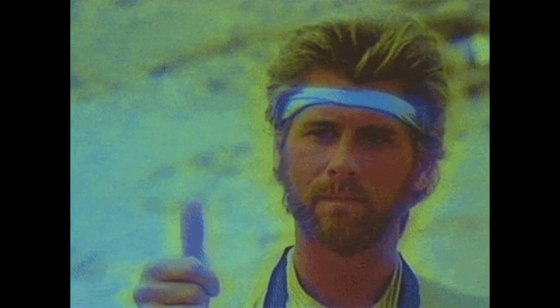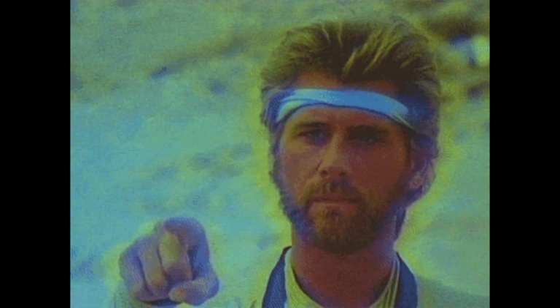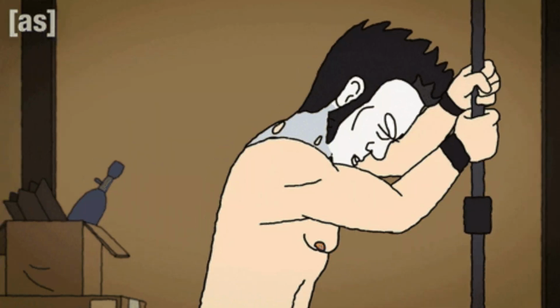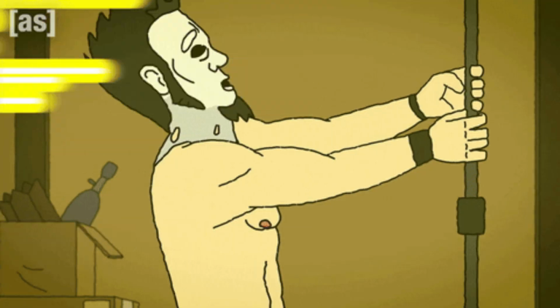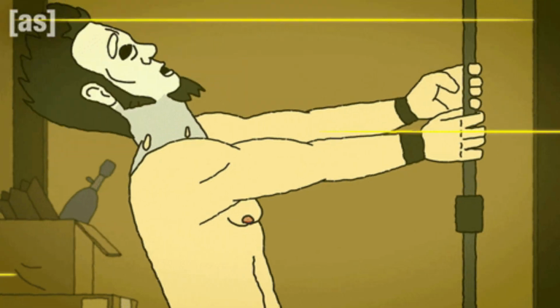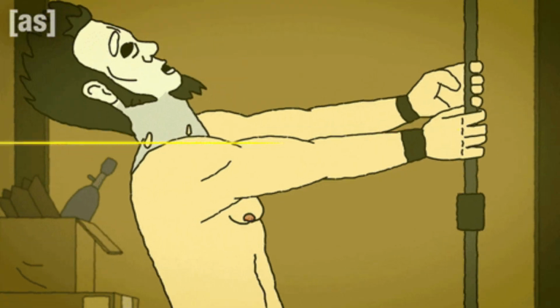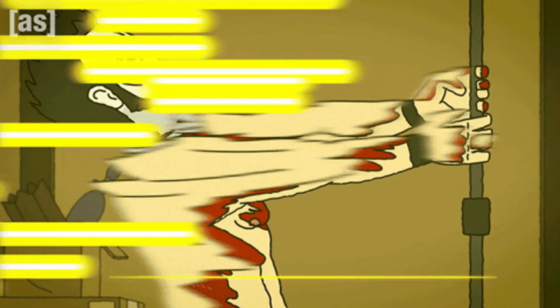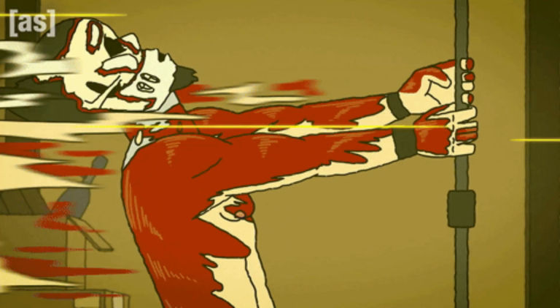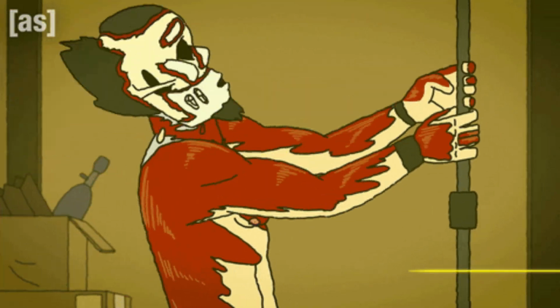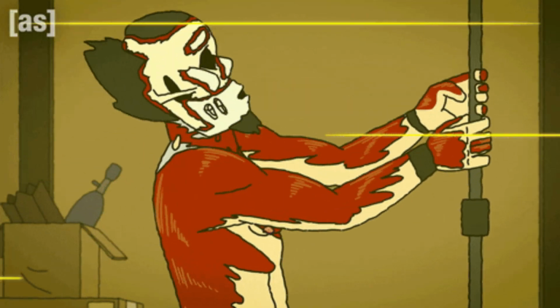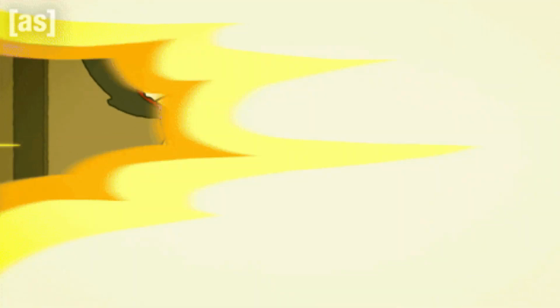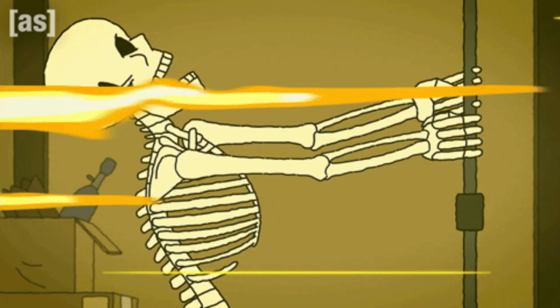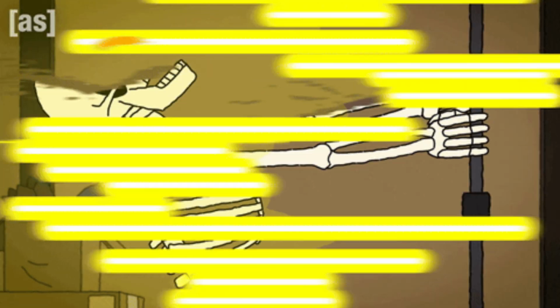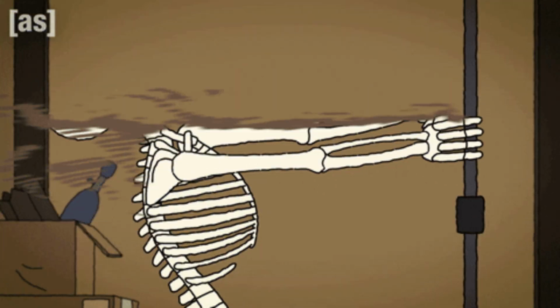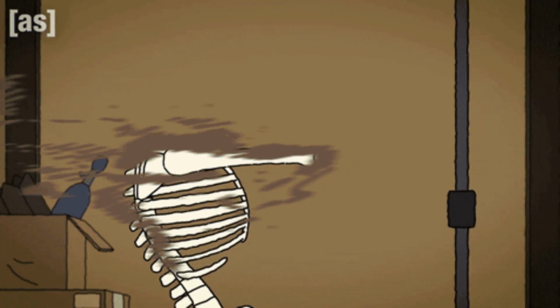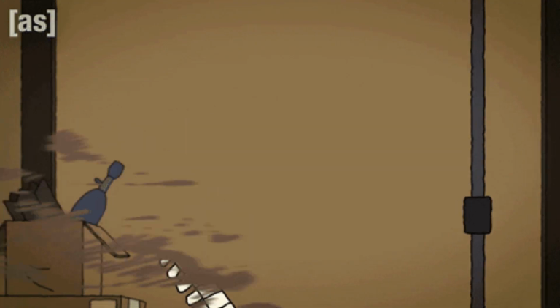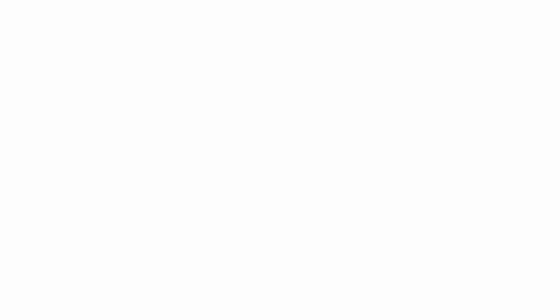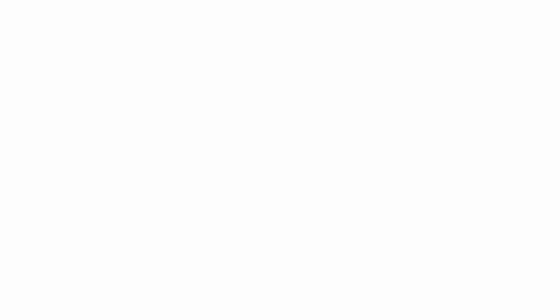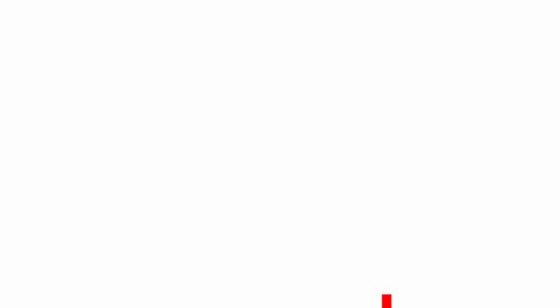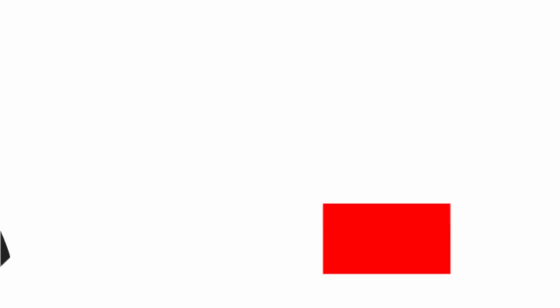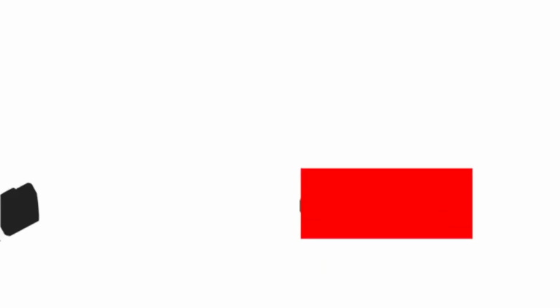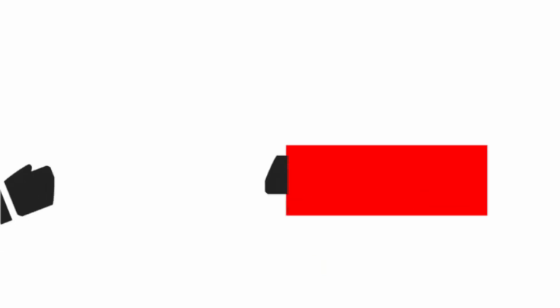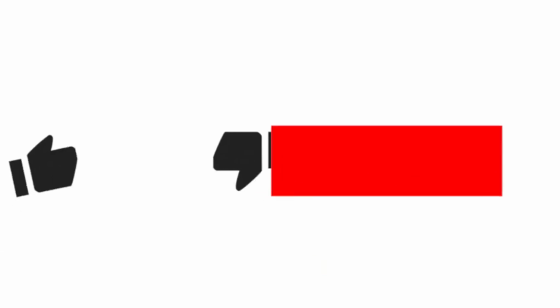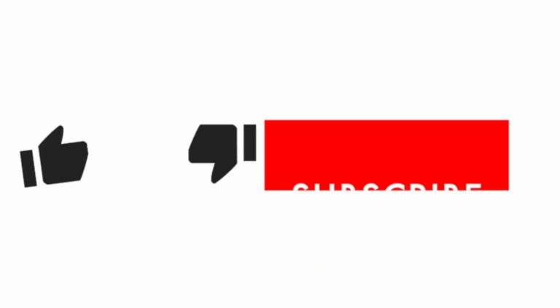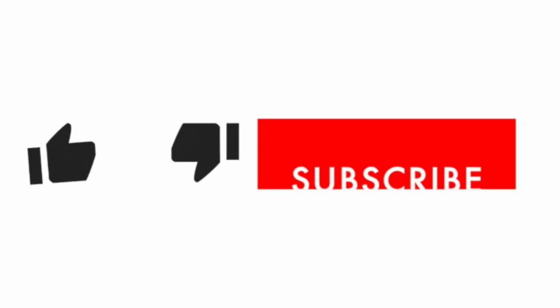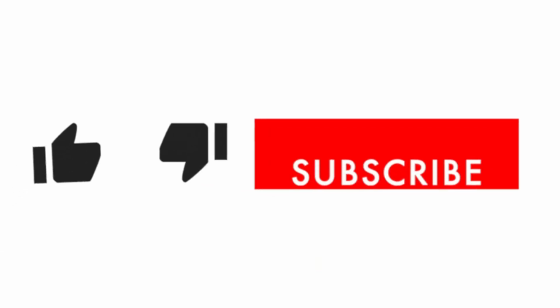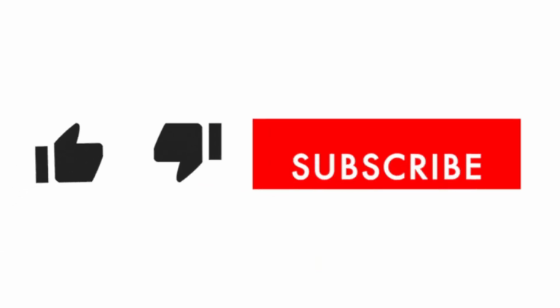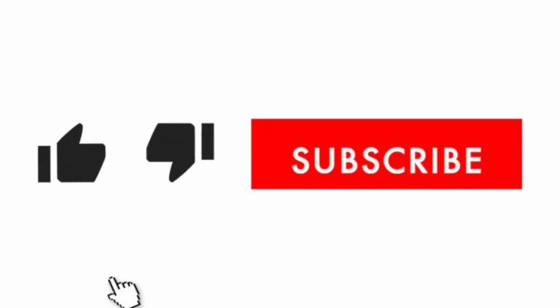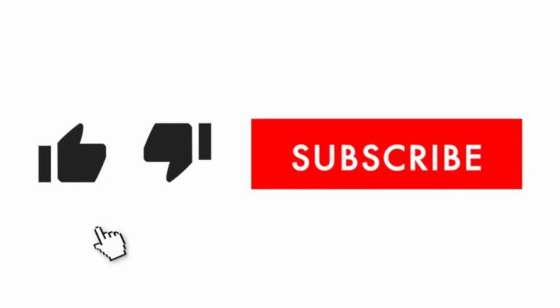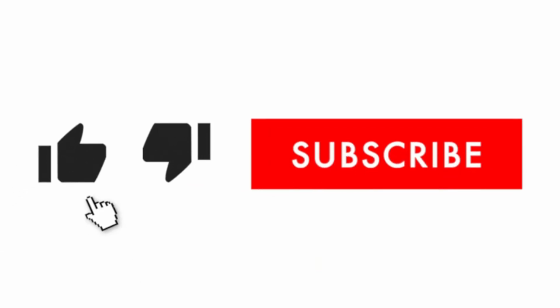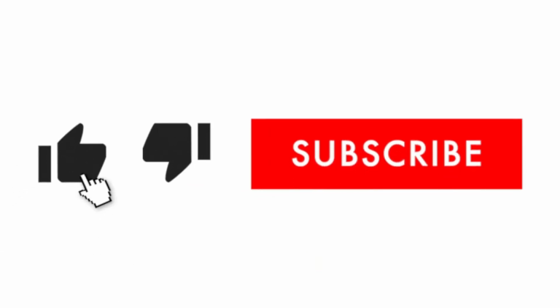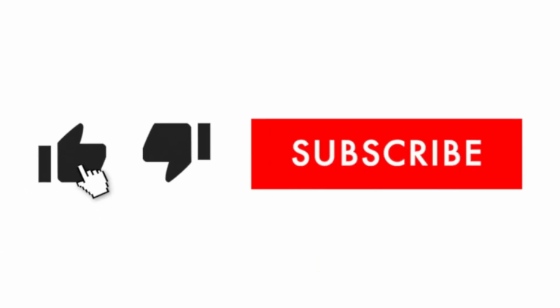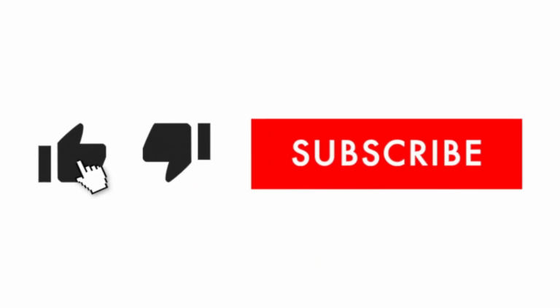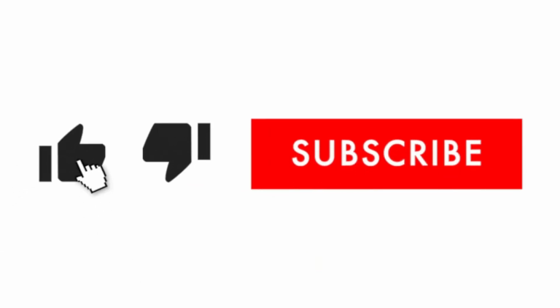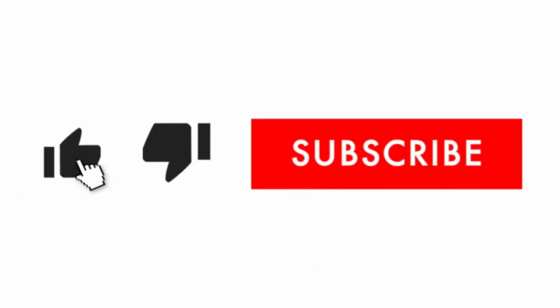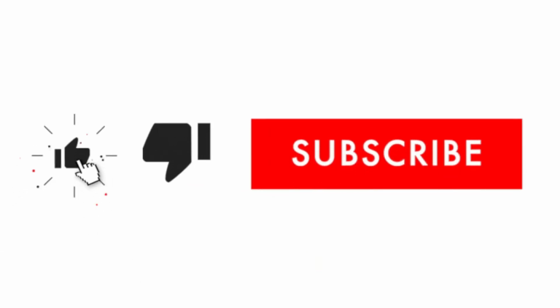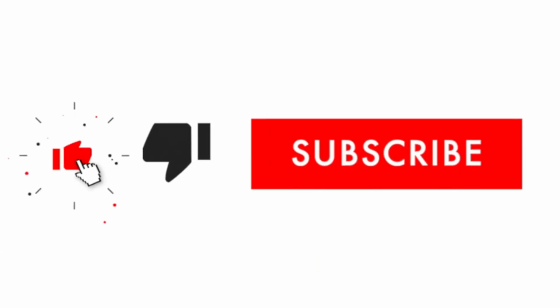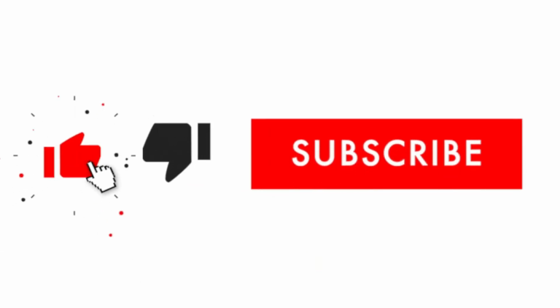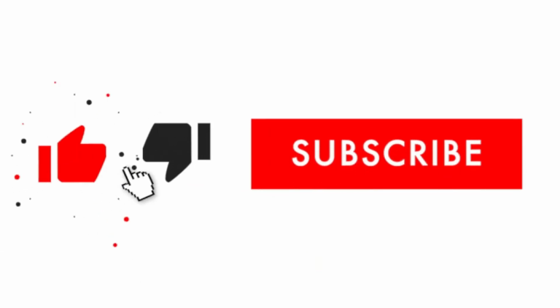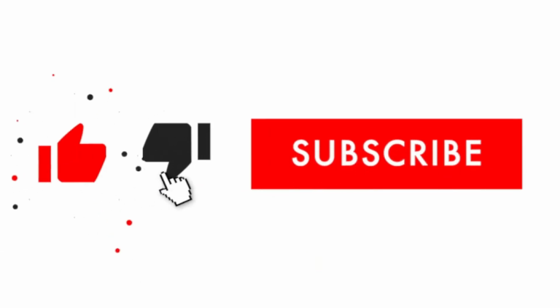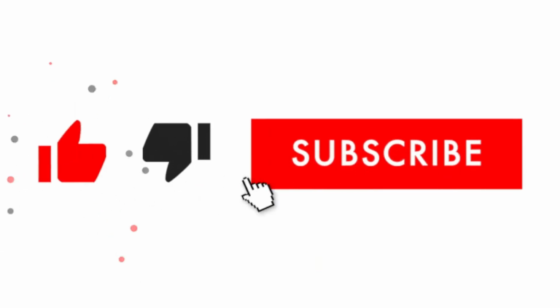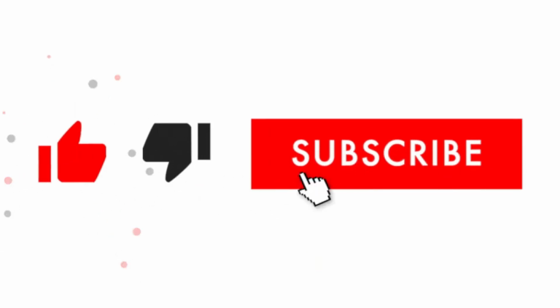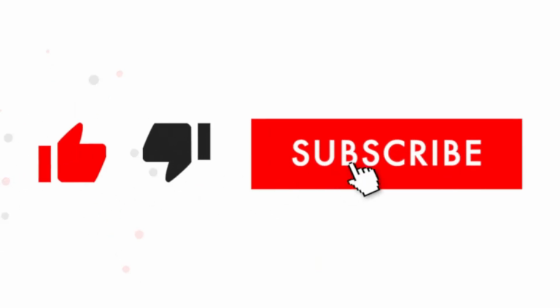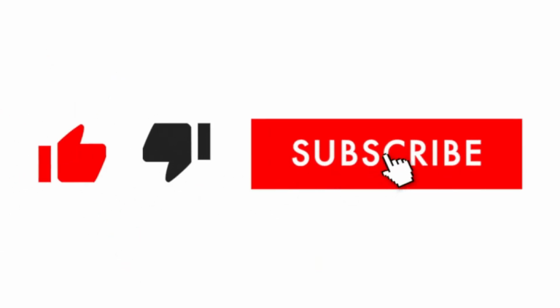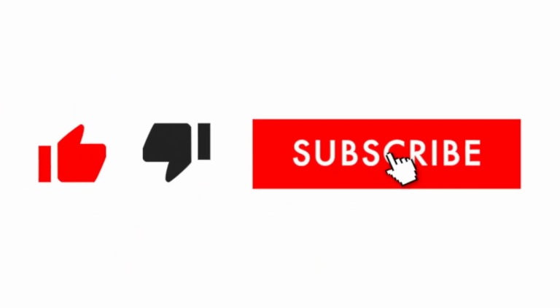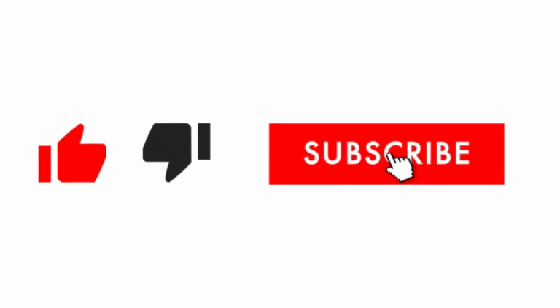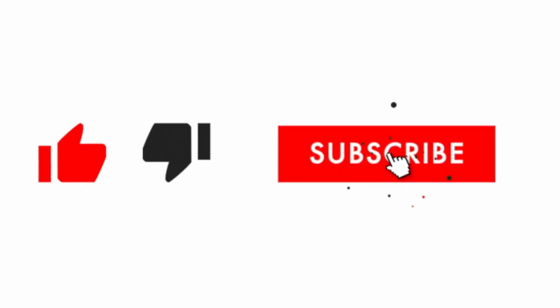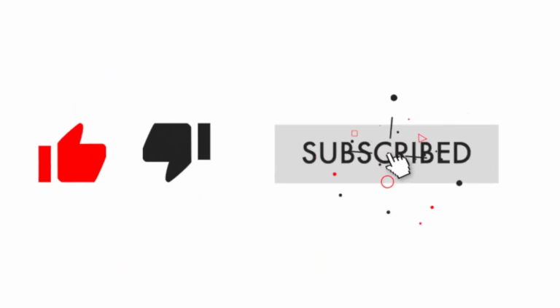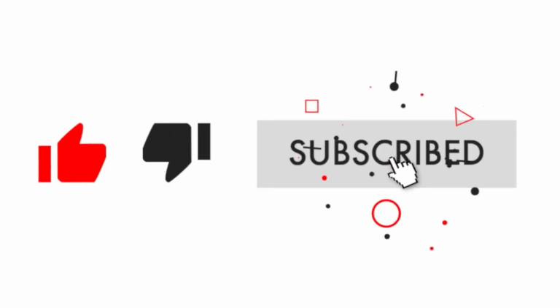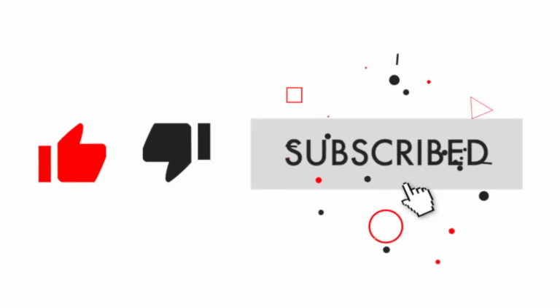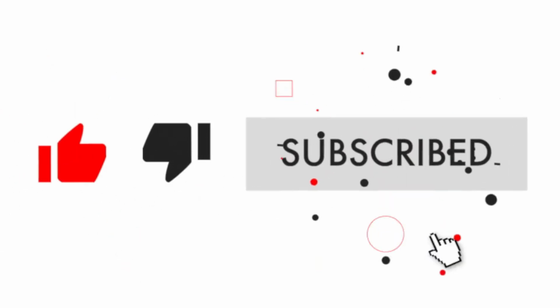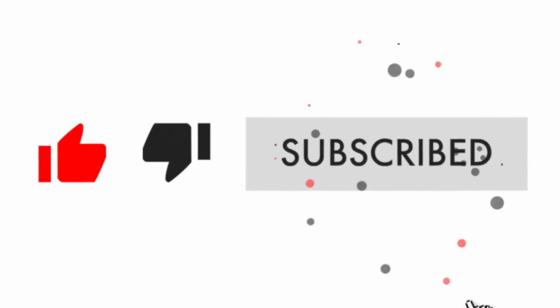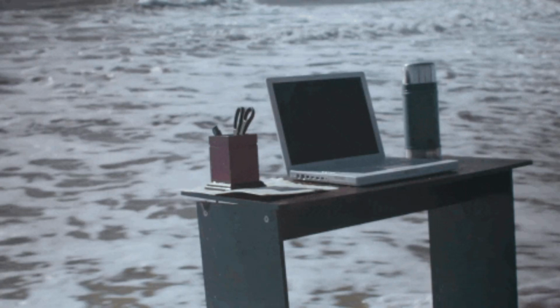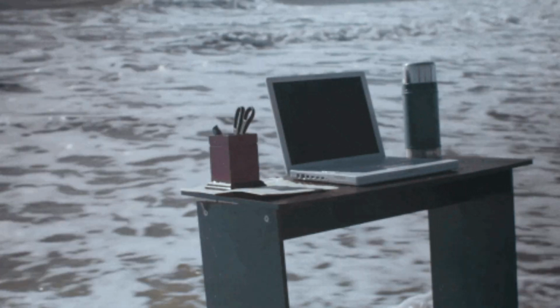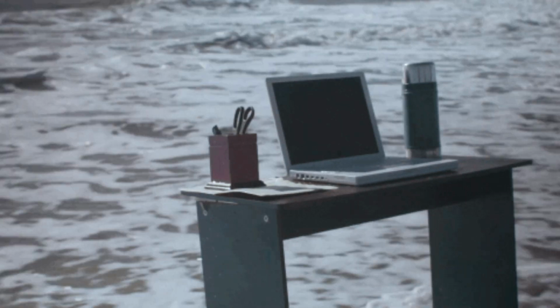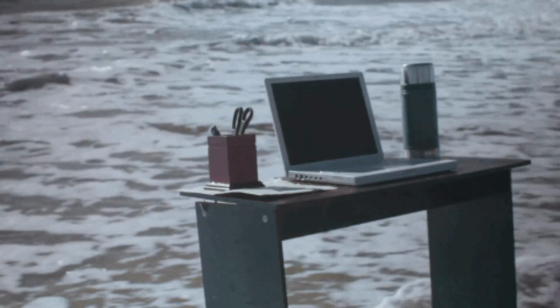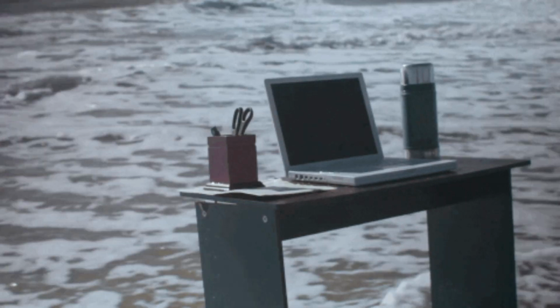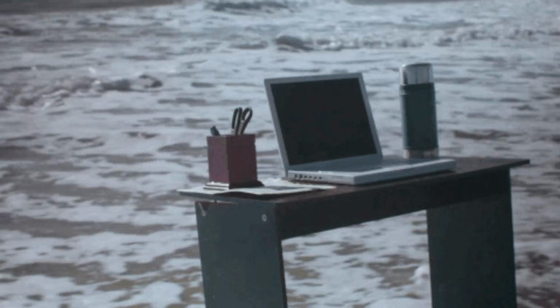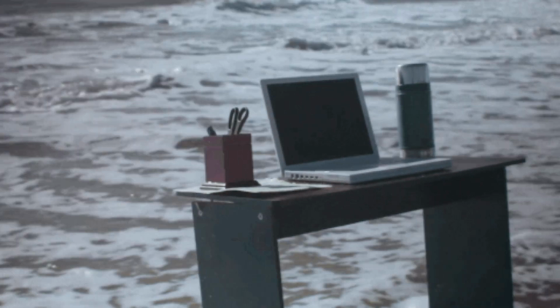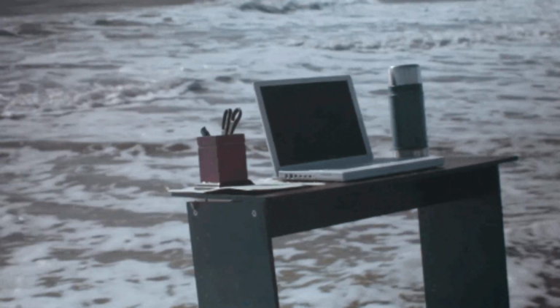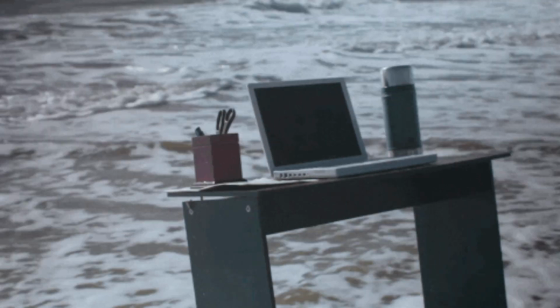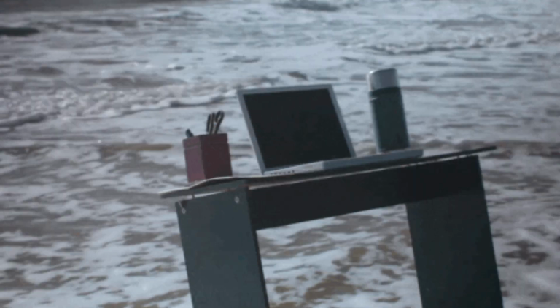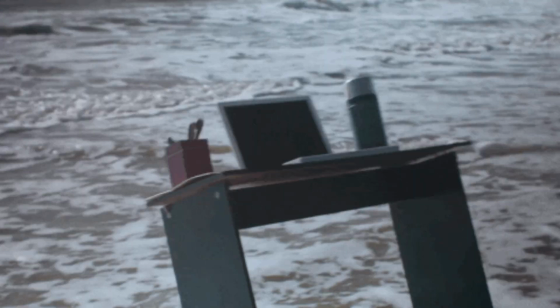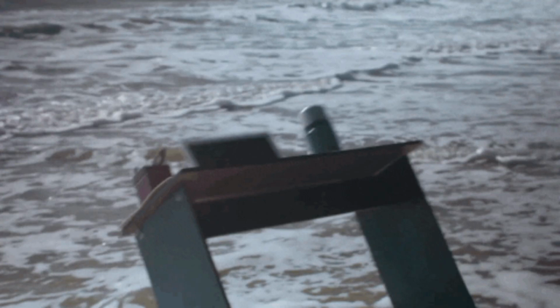So if you had a blast watching, give that like button a high-five and subscribe for more. Catch you in the next one.